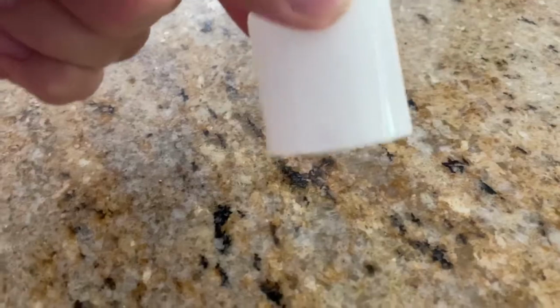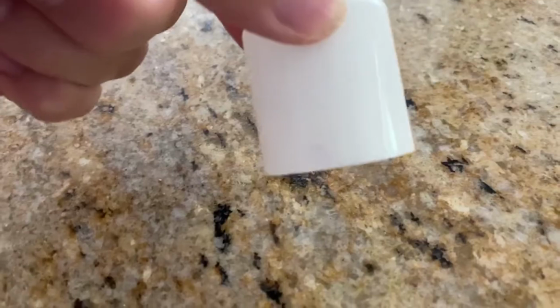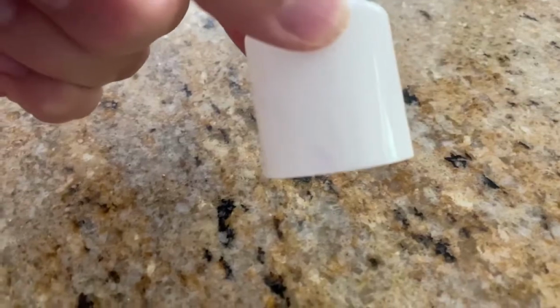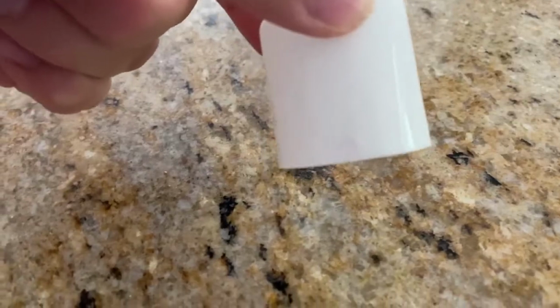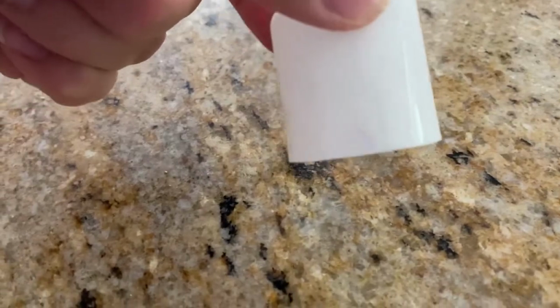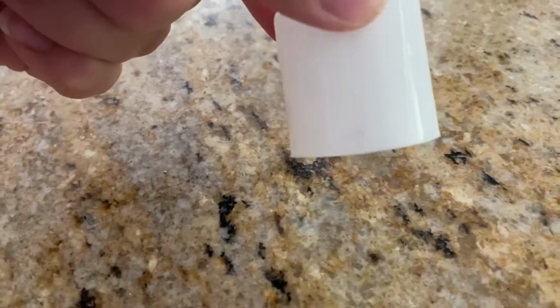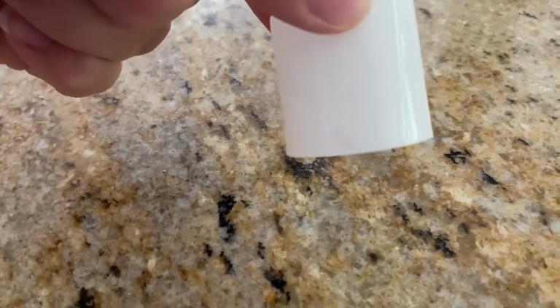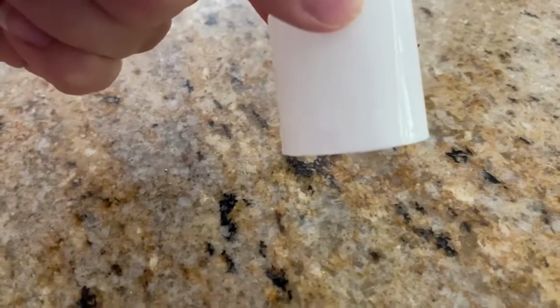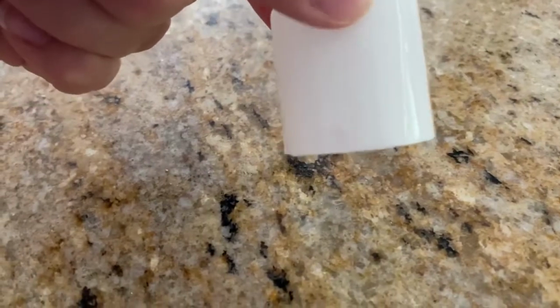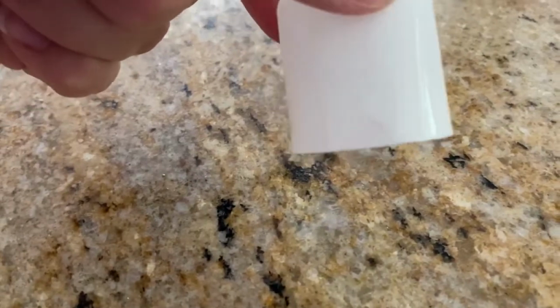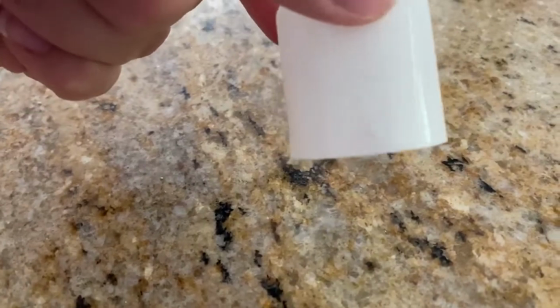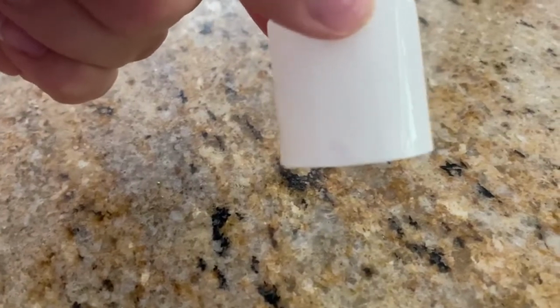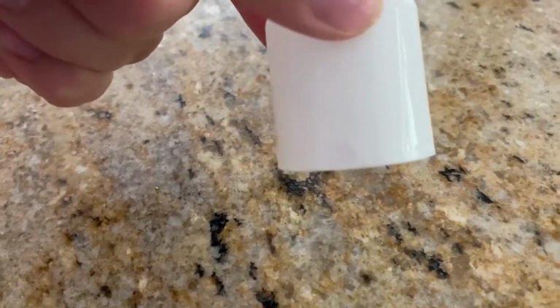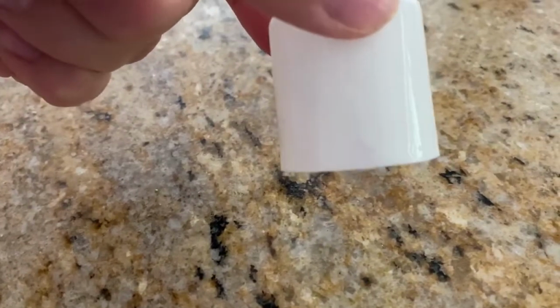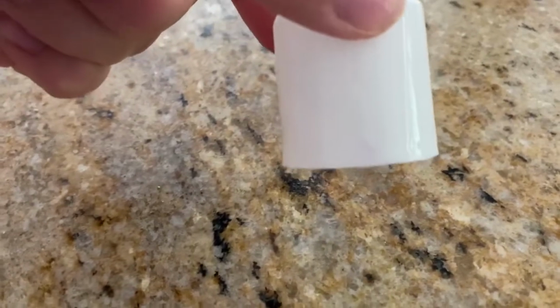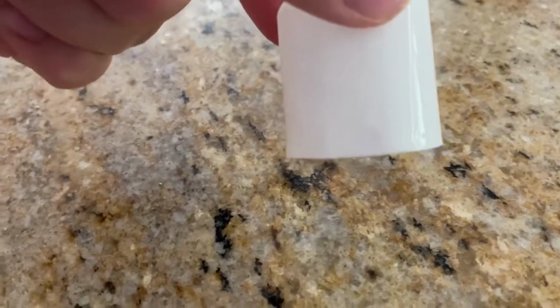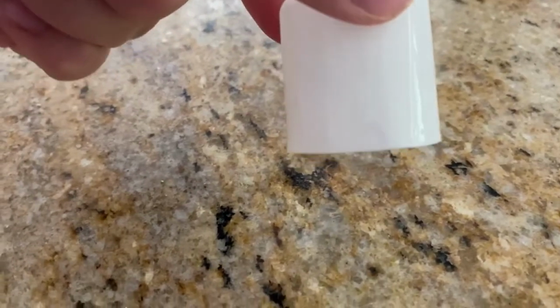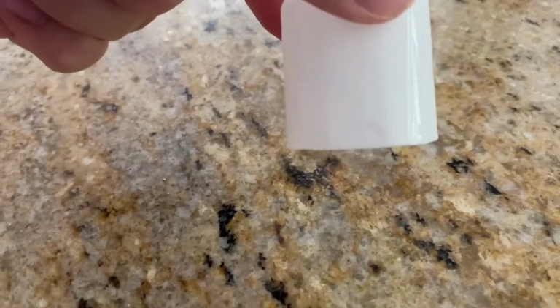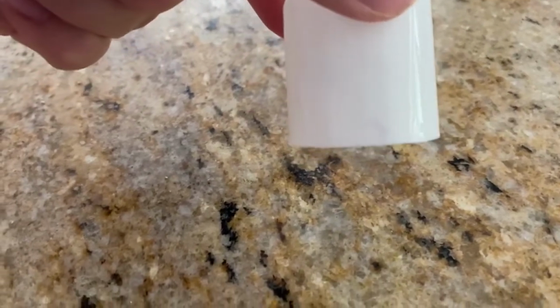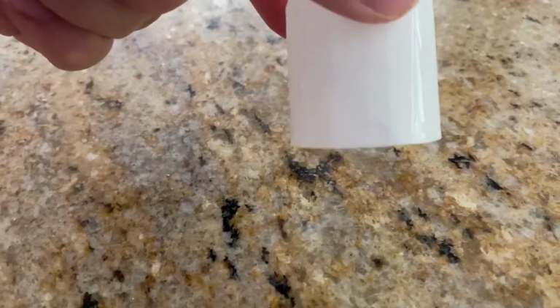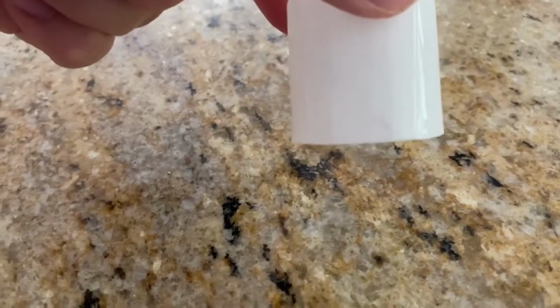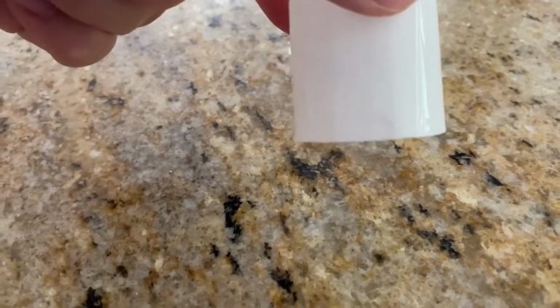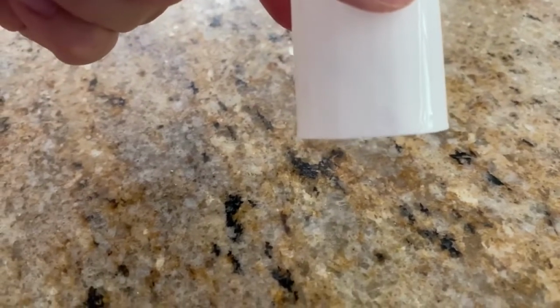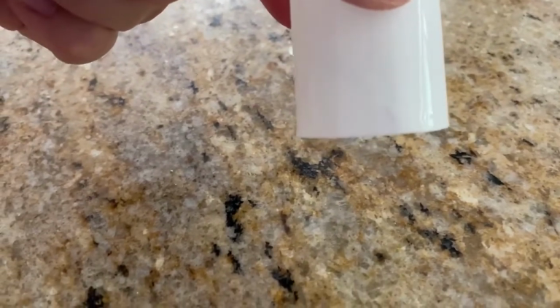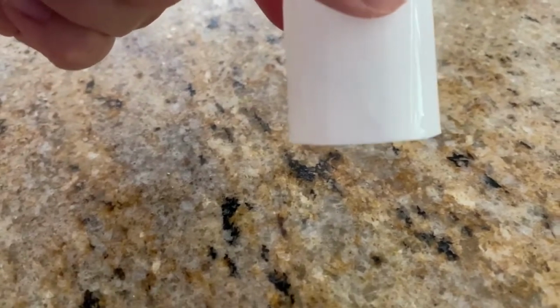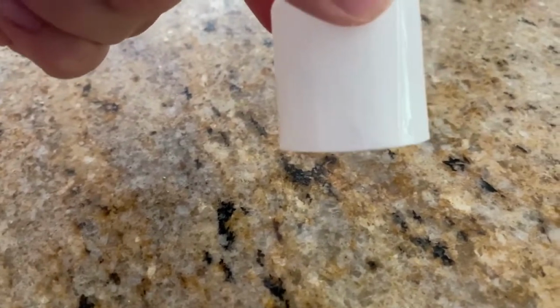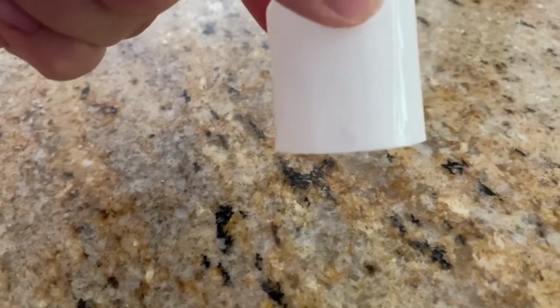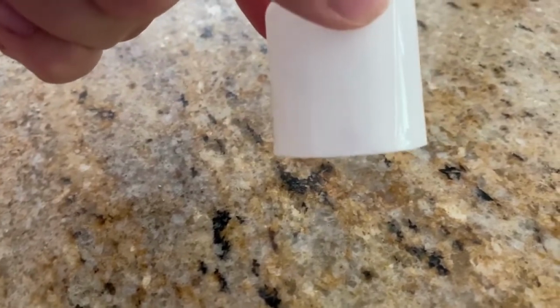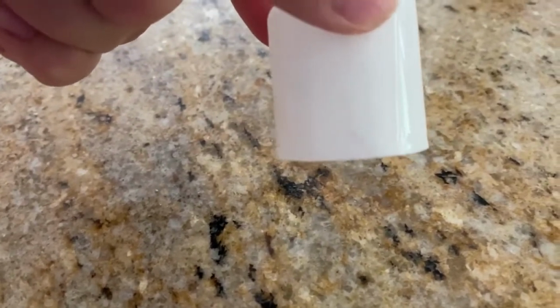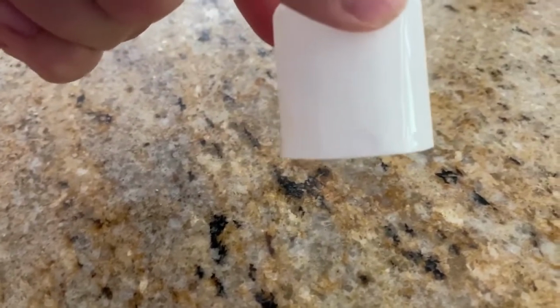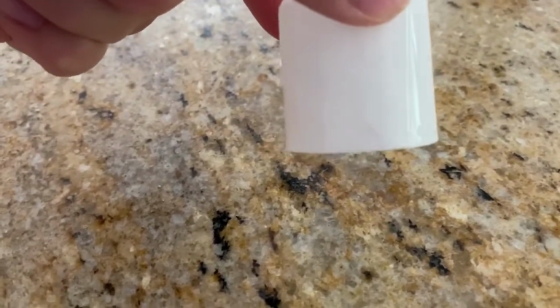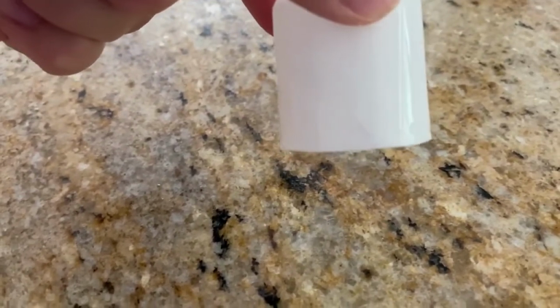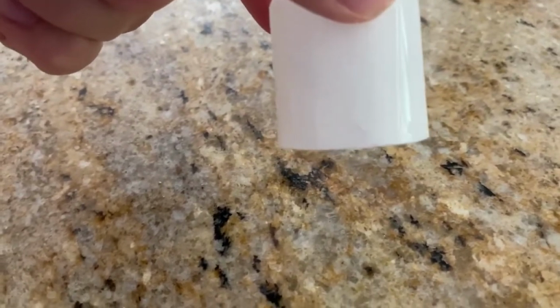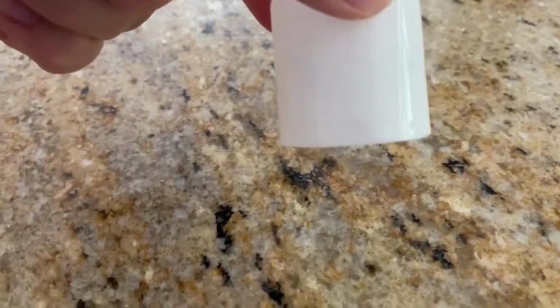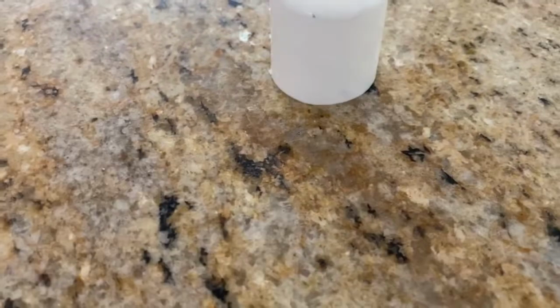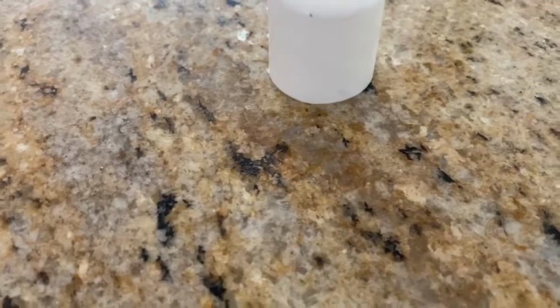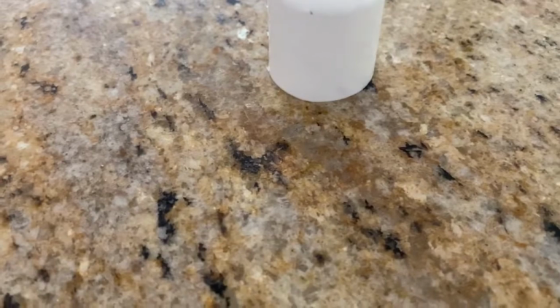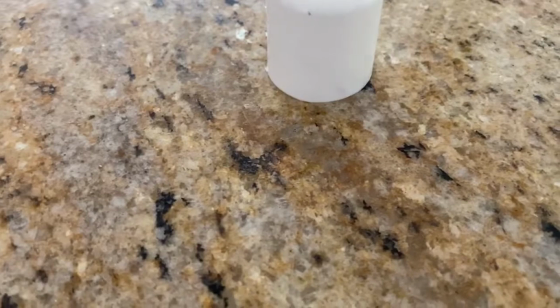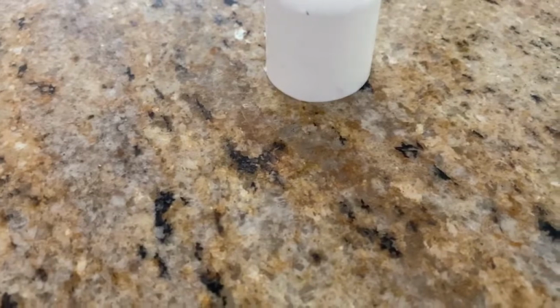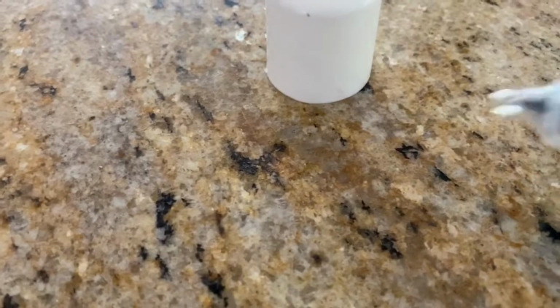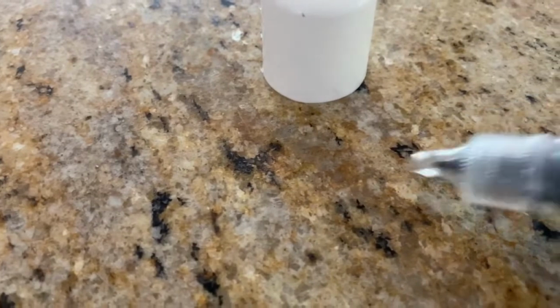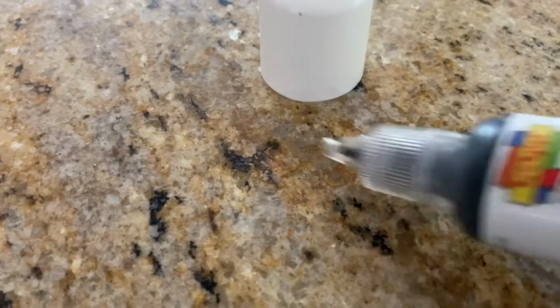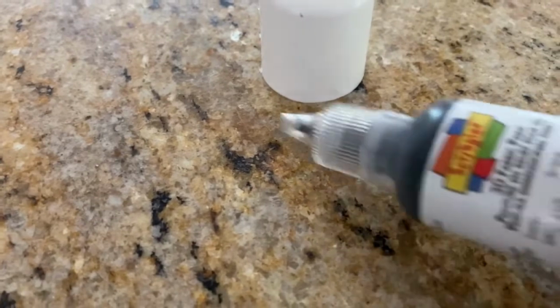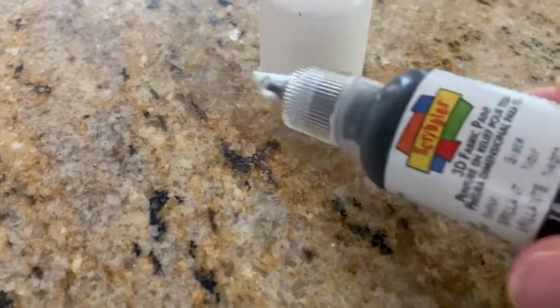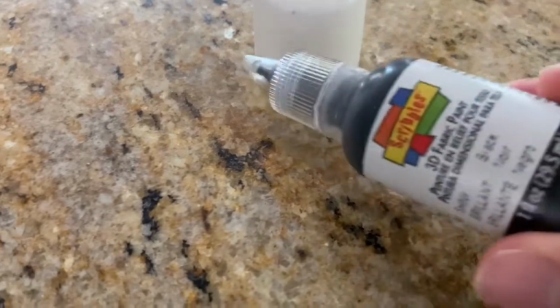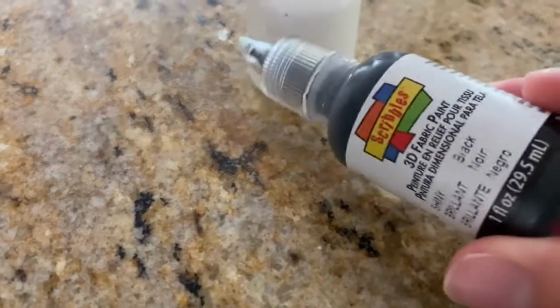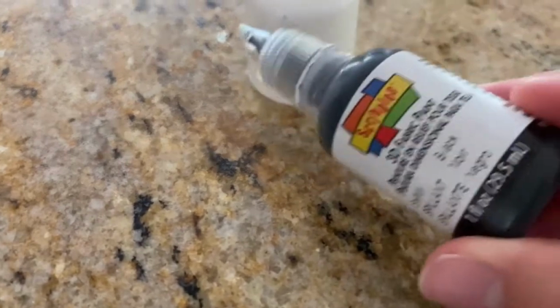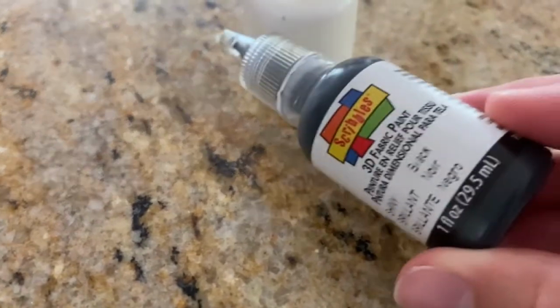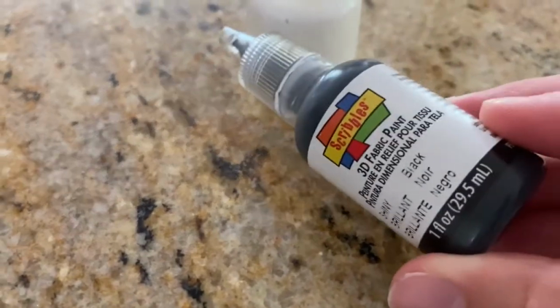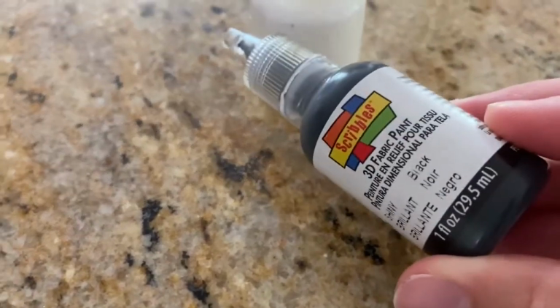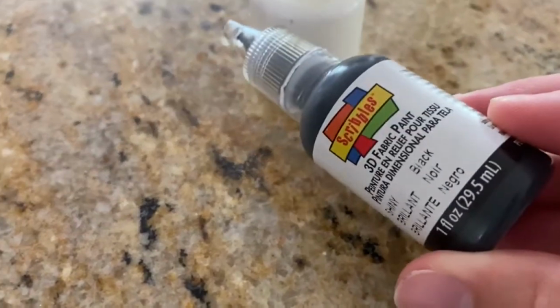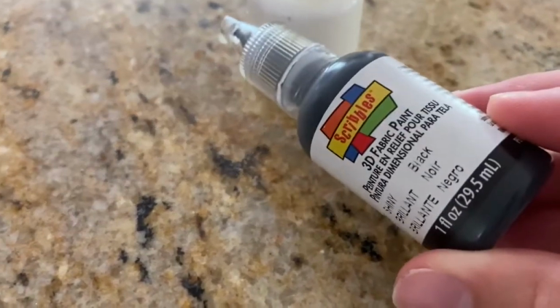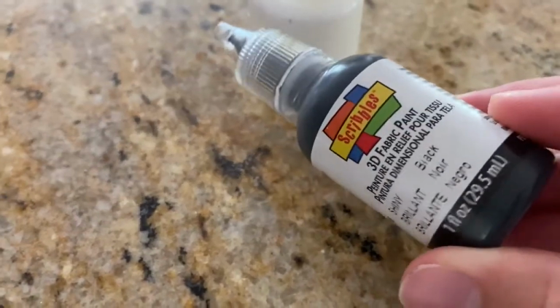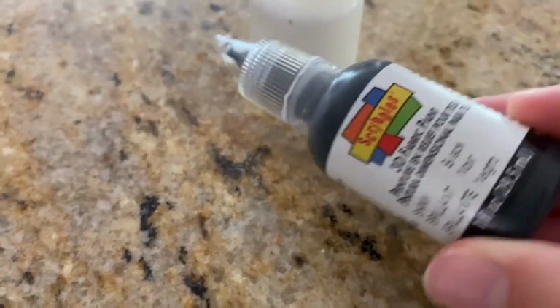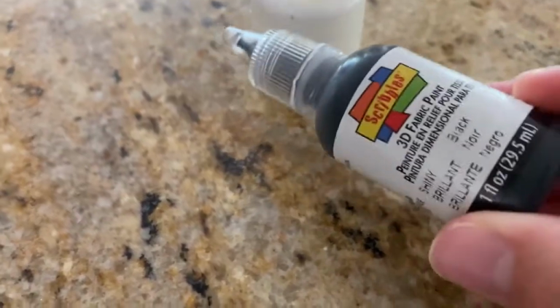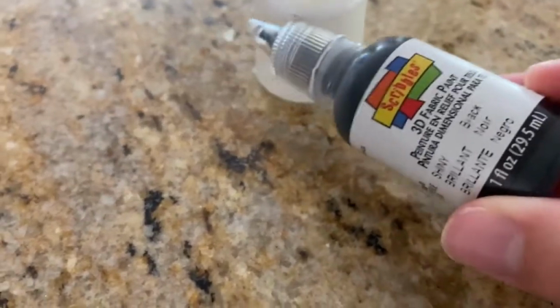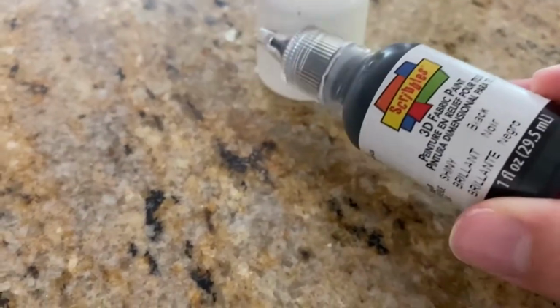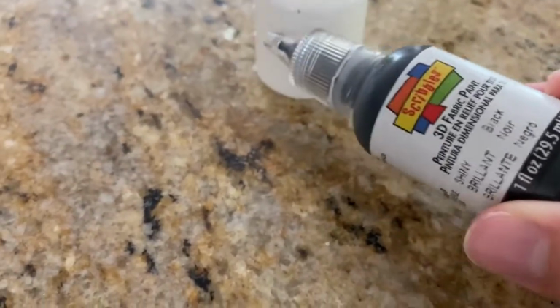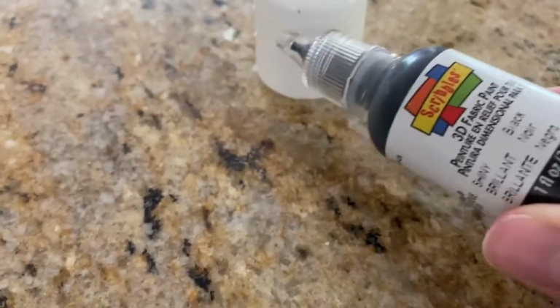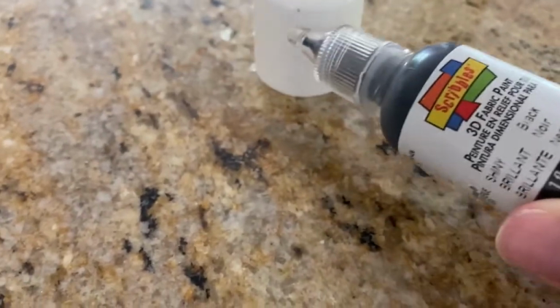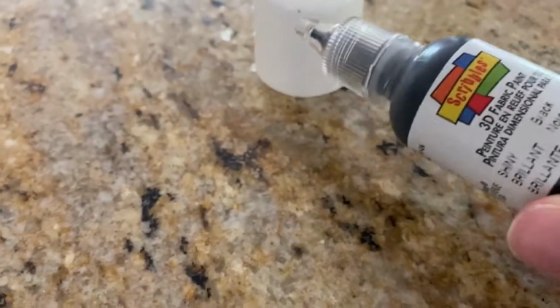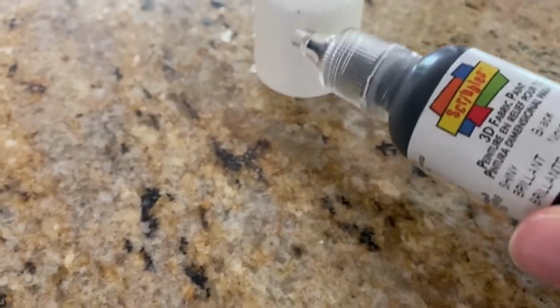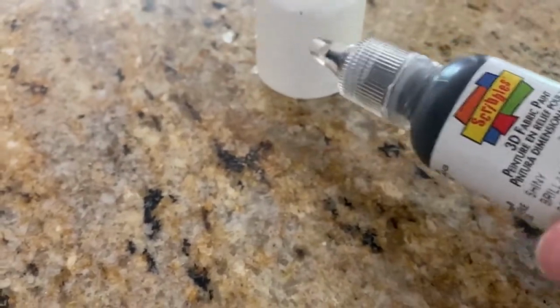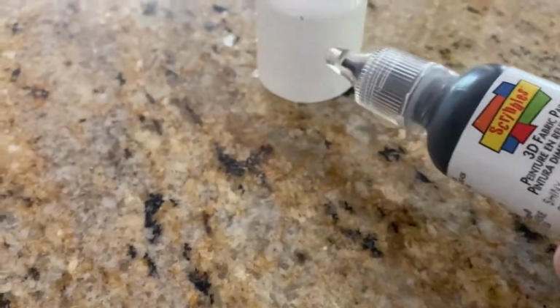First, find a white cap to use for the cake. Then use some black puffy paint to paint some eyes on the cake.